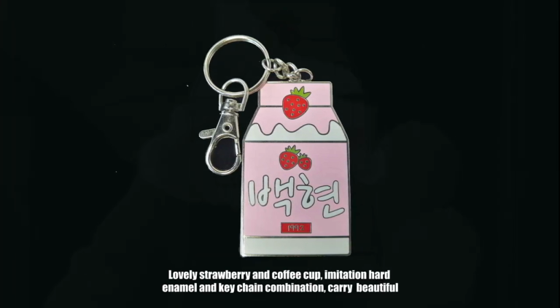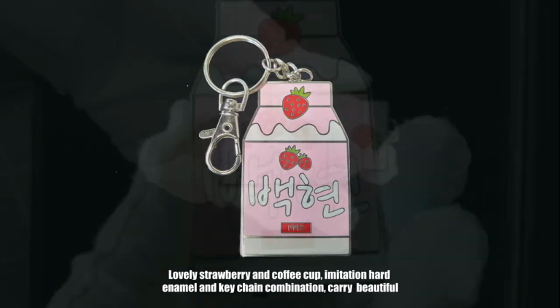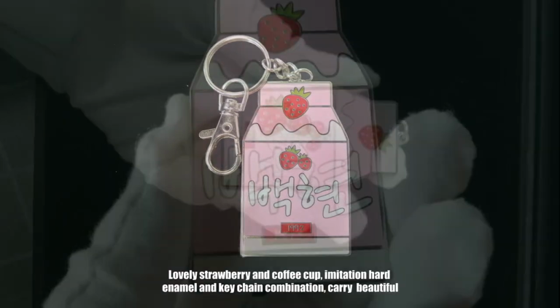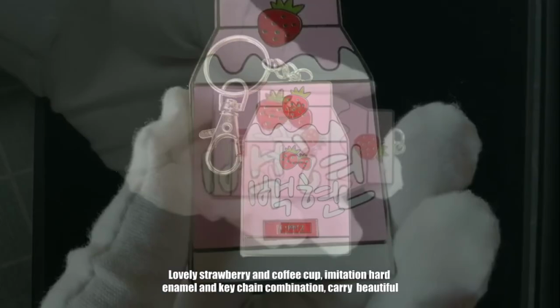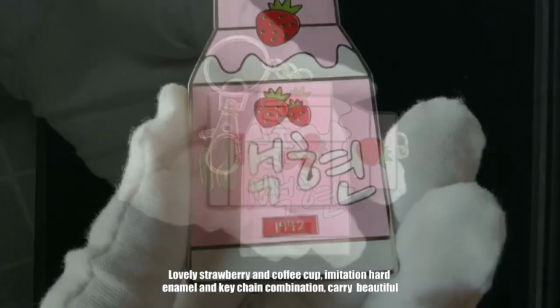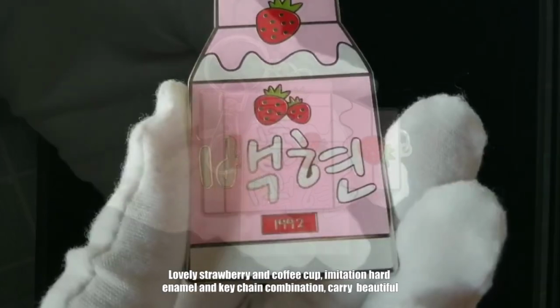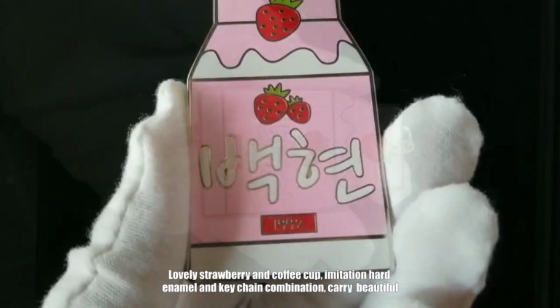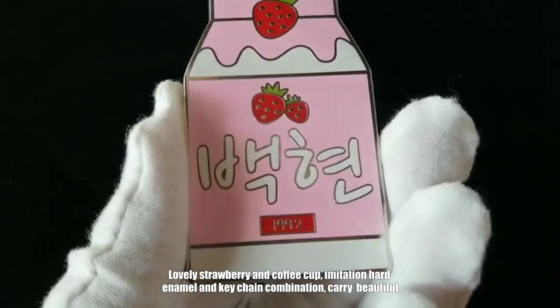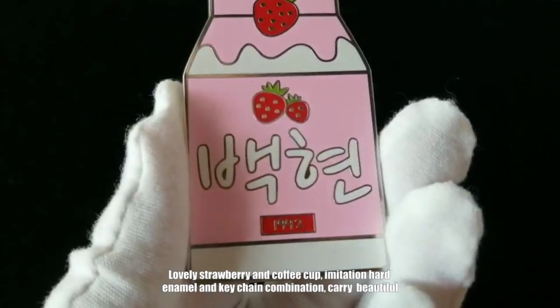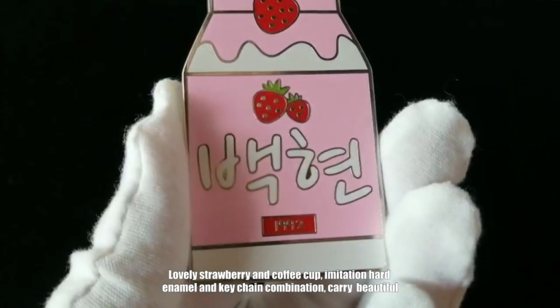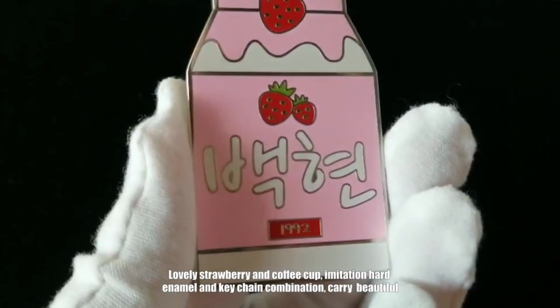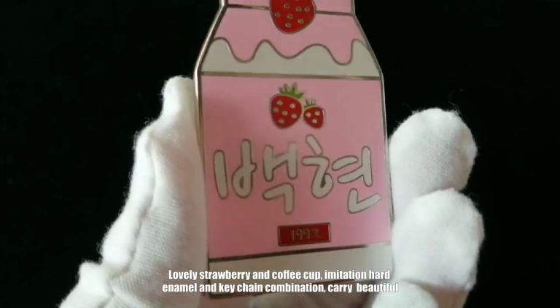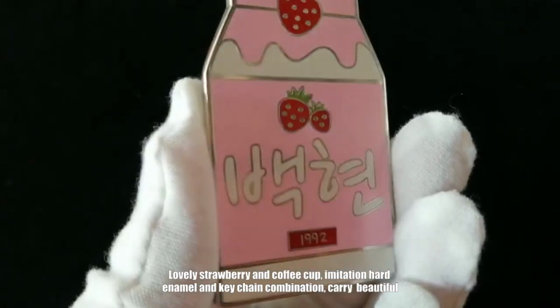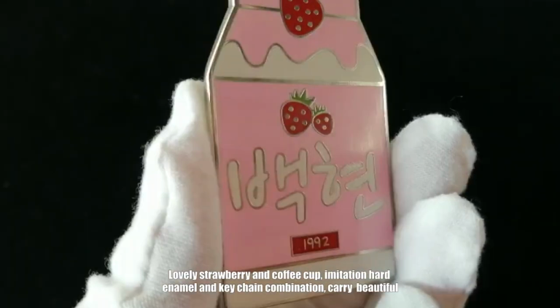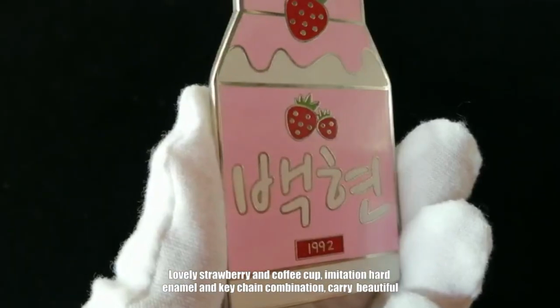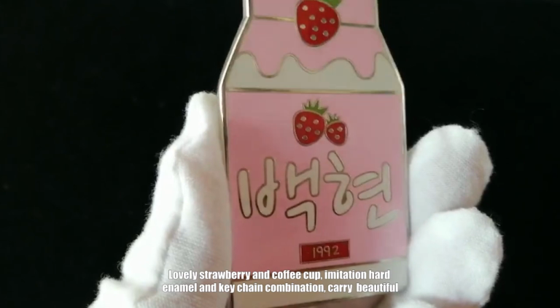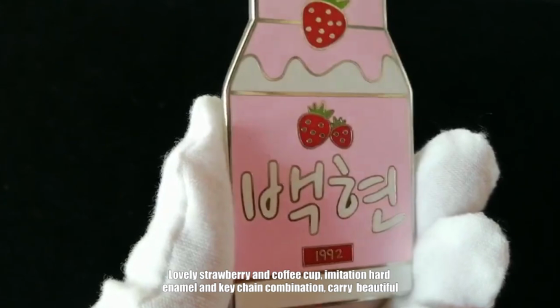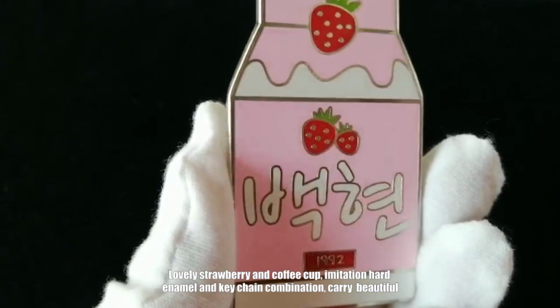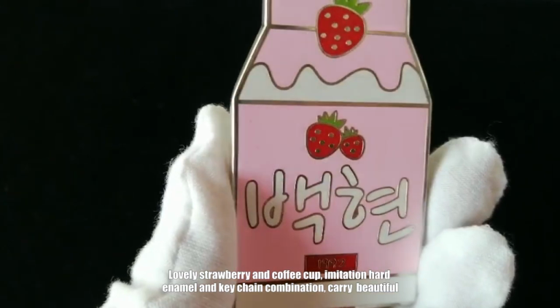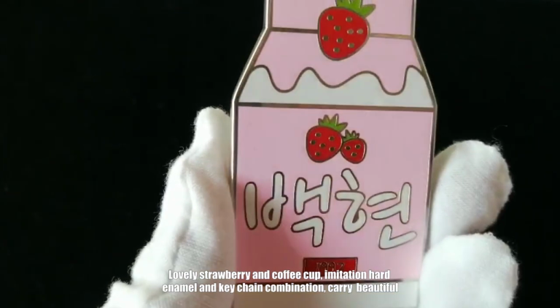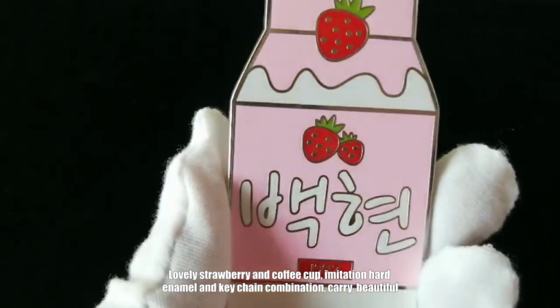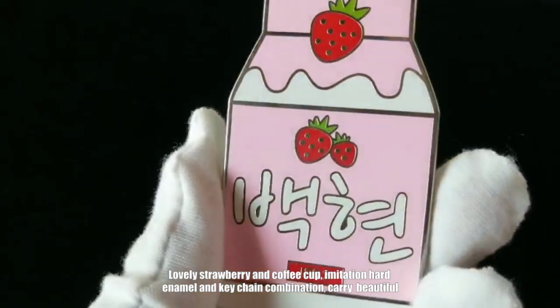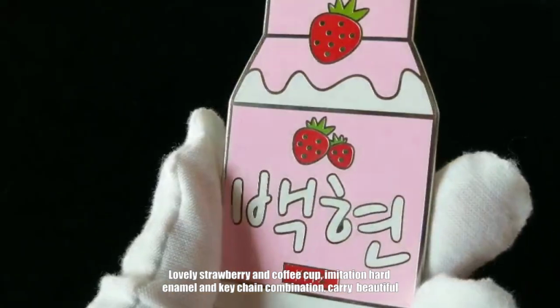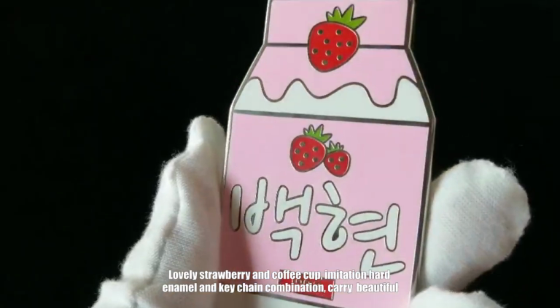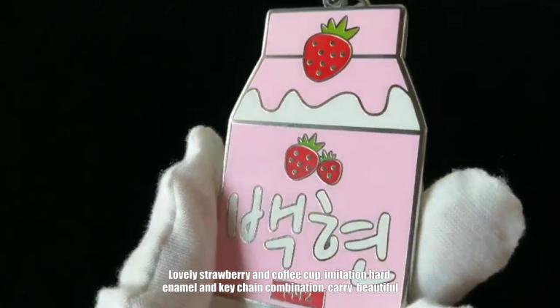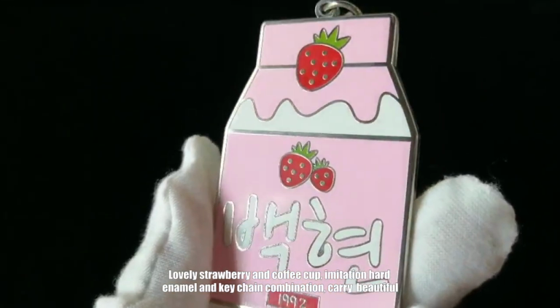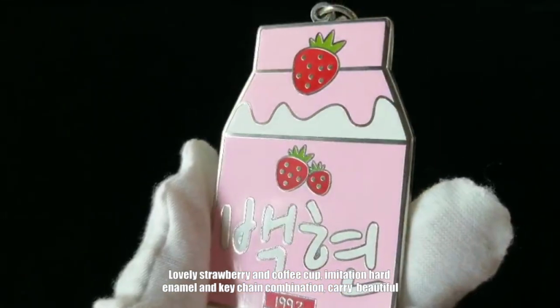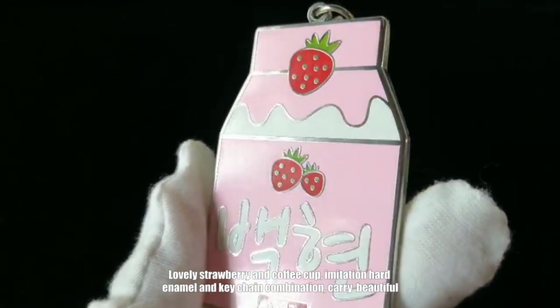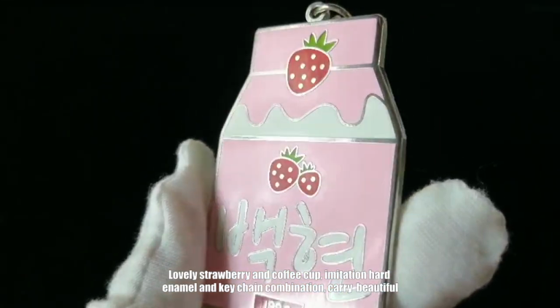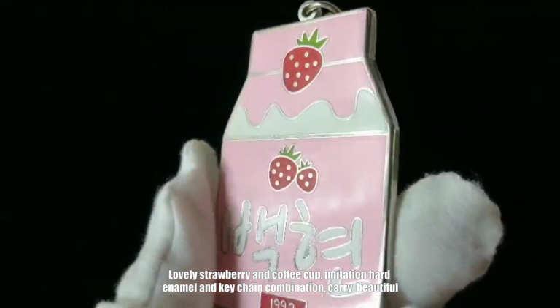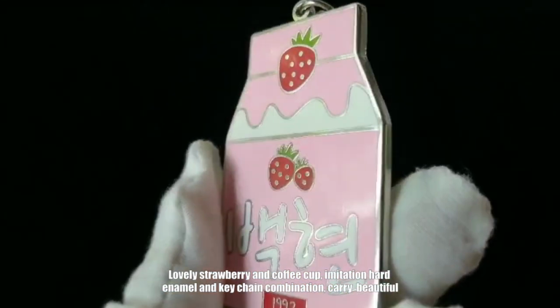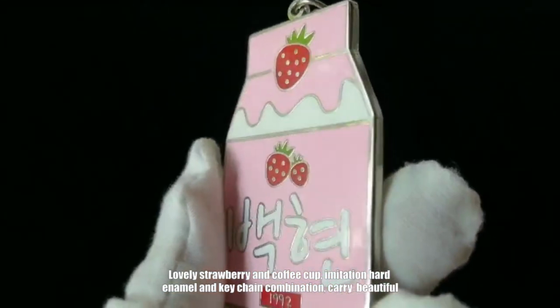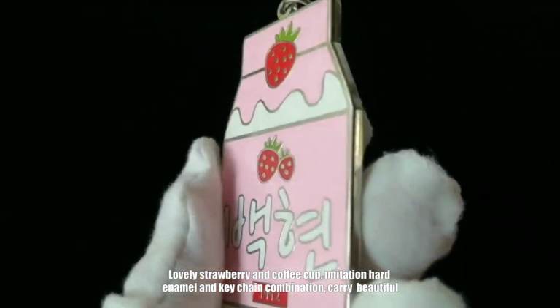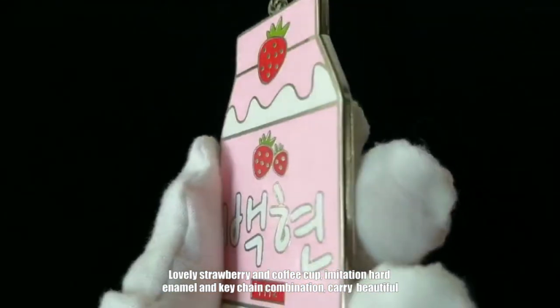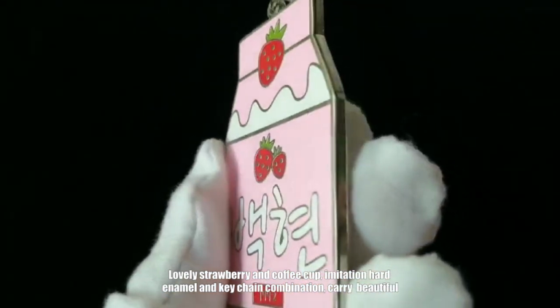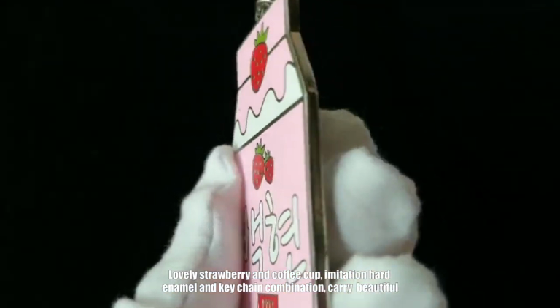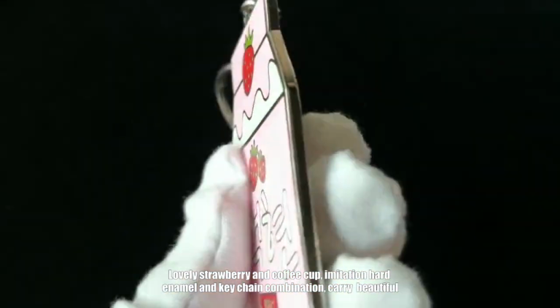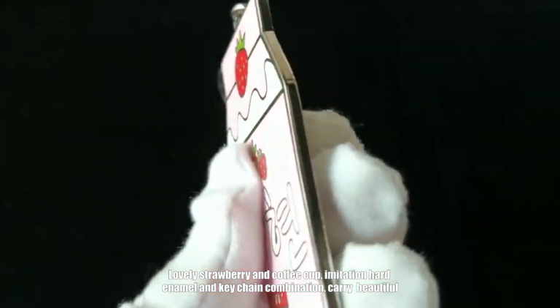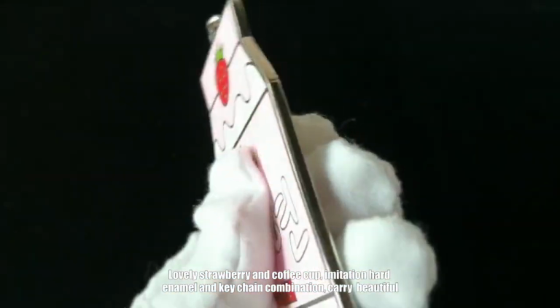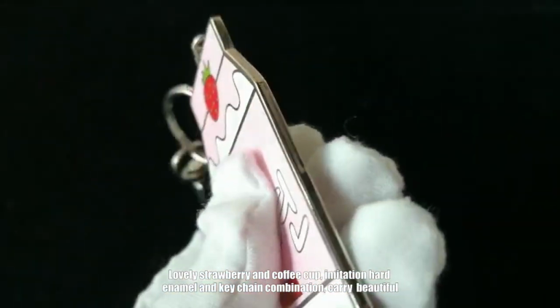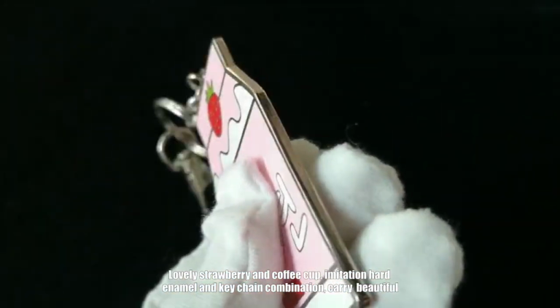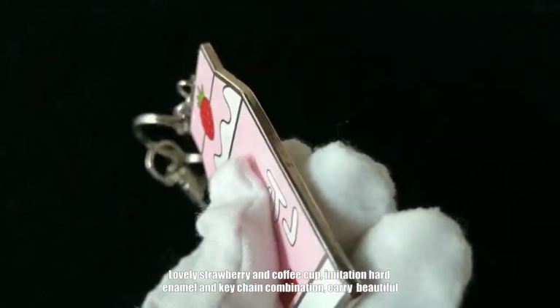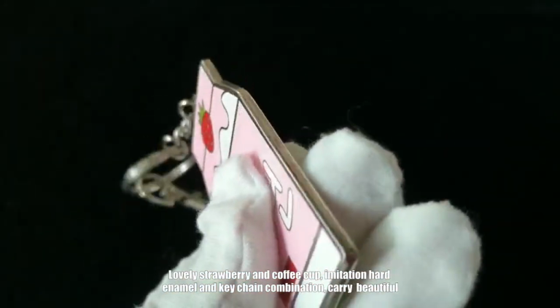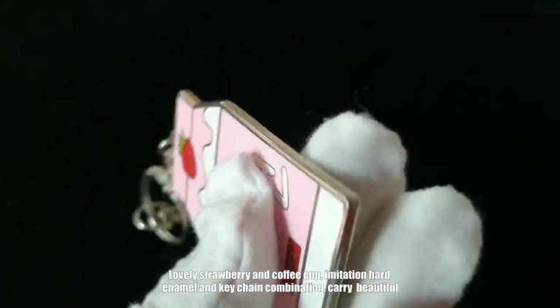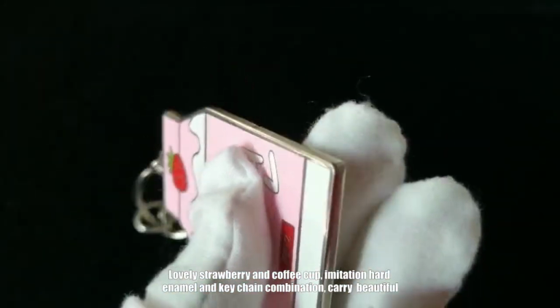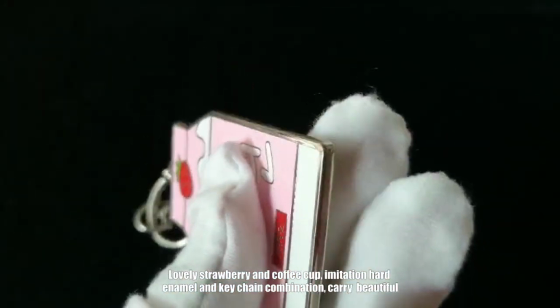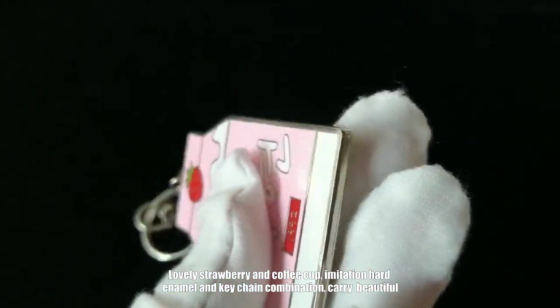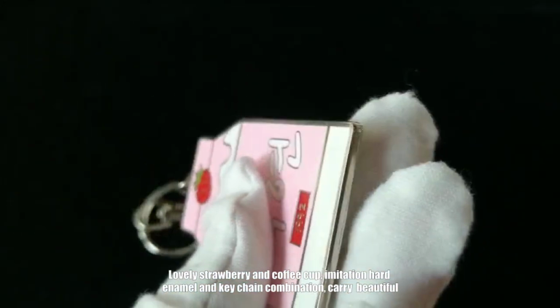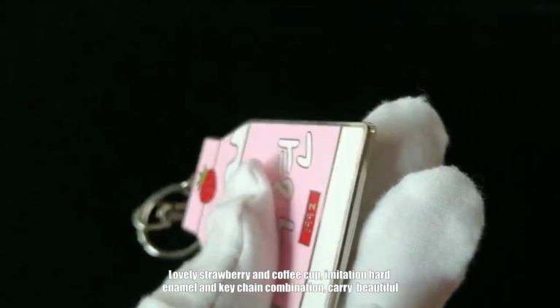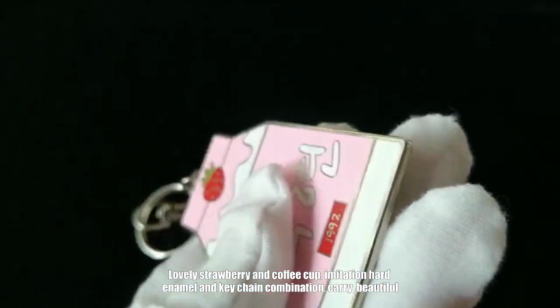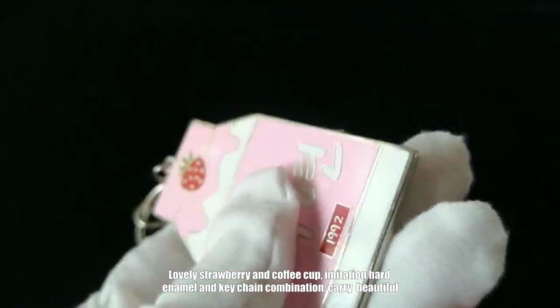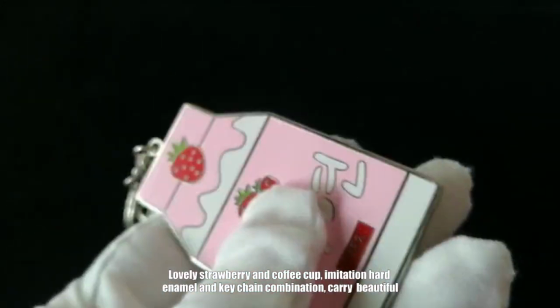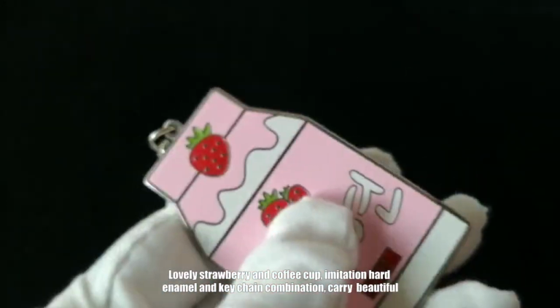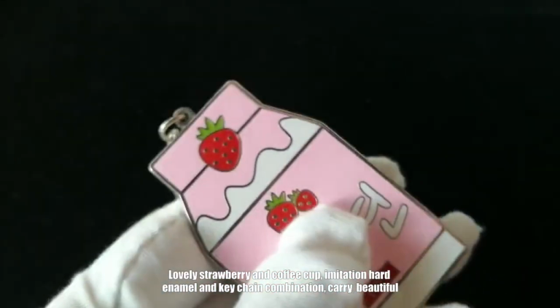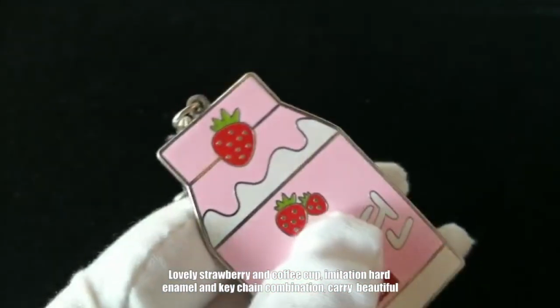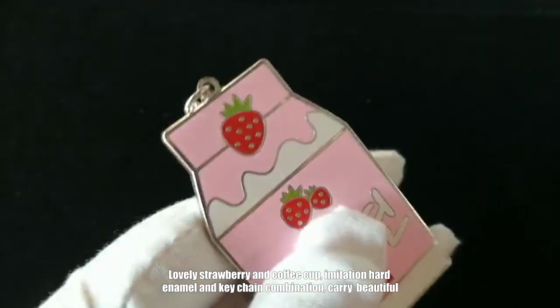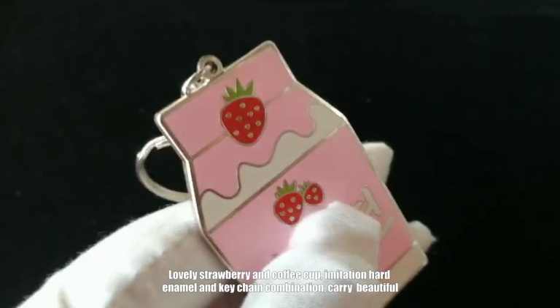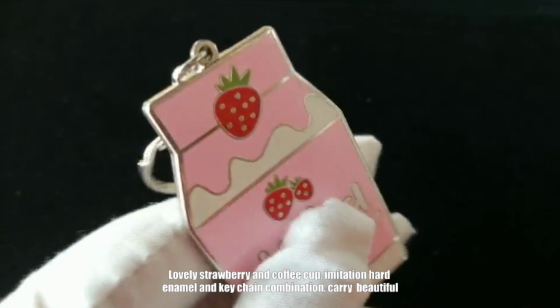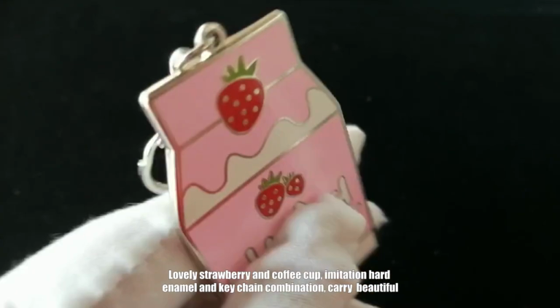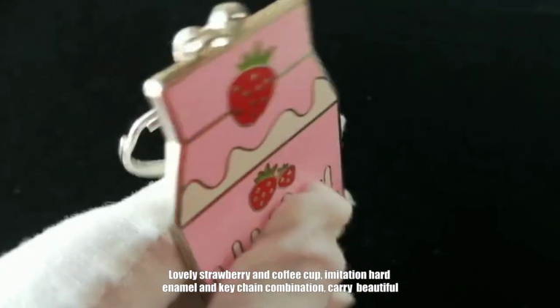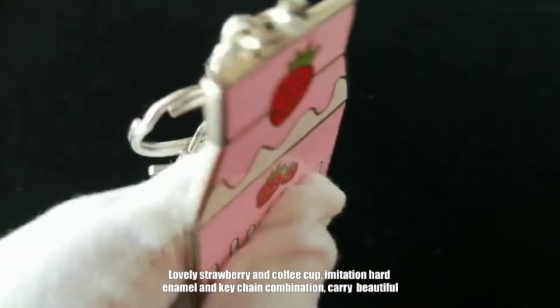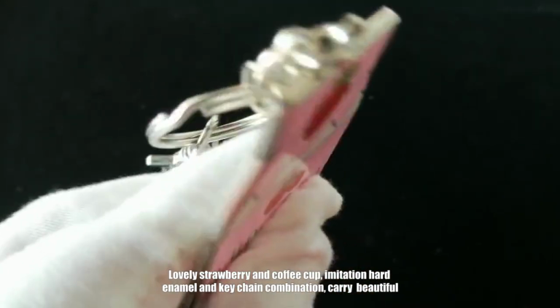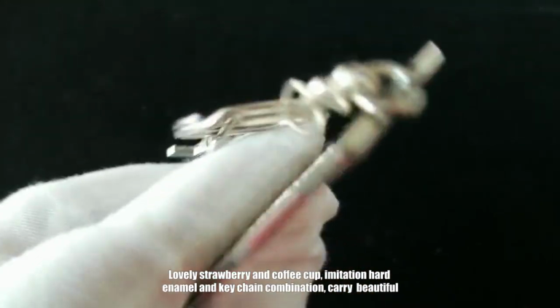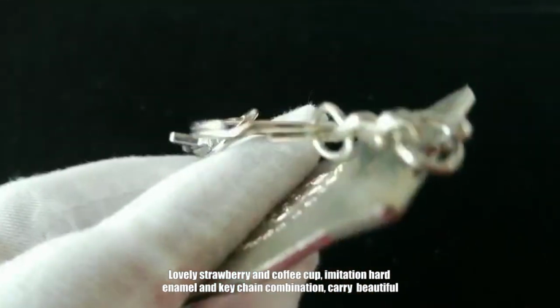Lovely strawberry and coffee cup designs. Imitation enamel nail and keychain combination. Very beautiful.